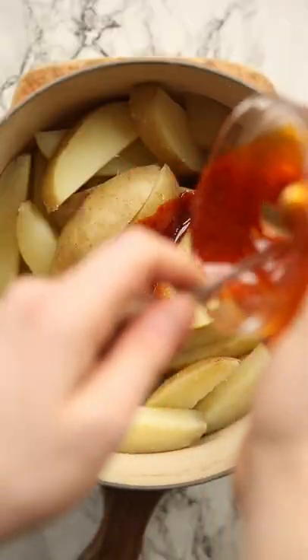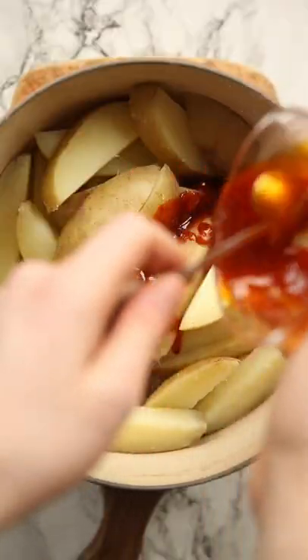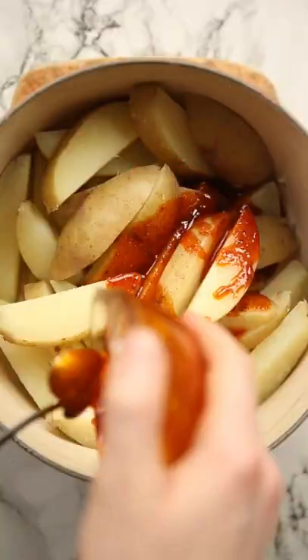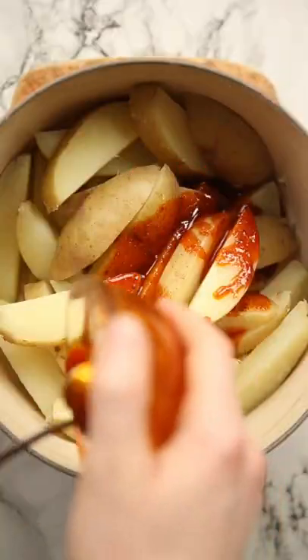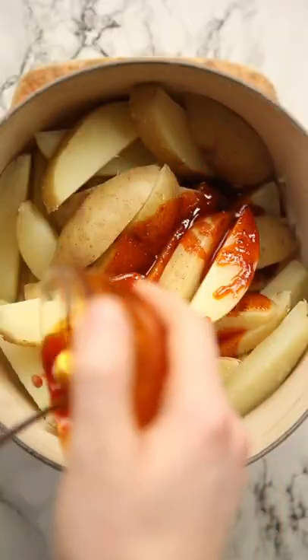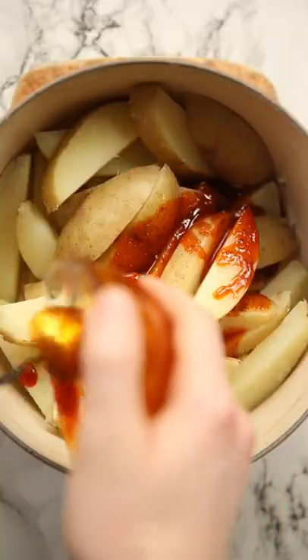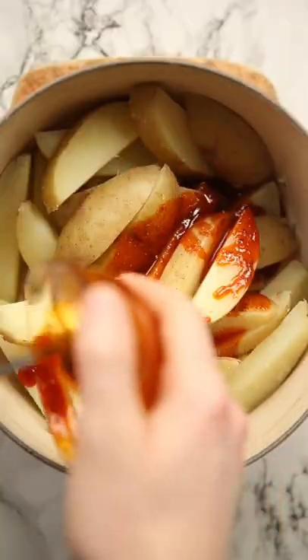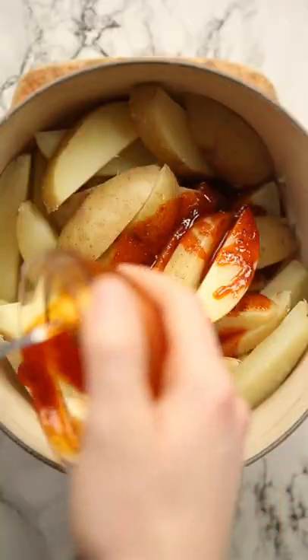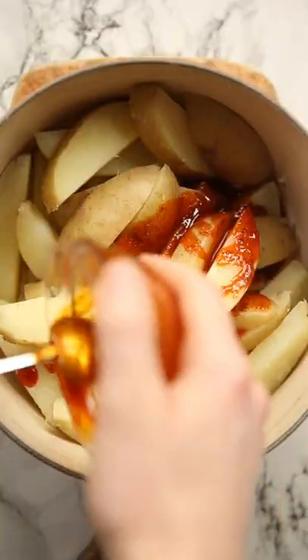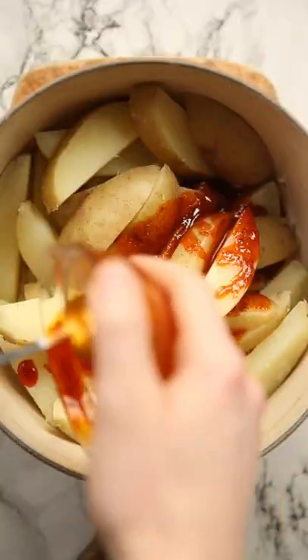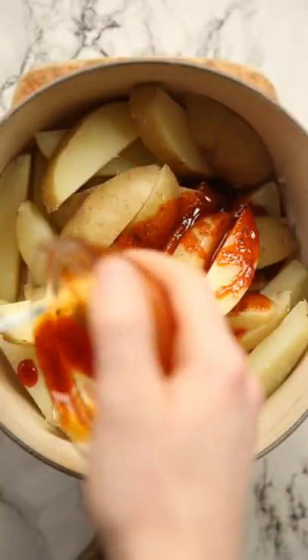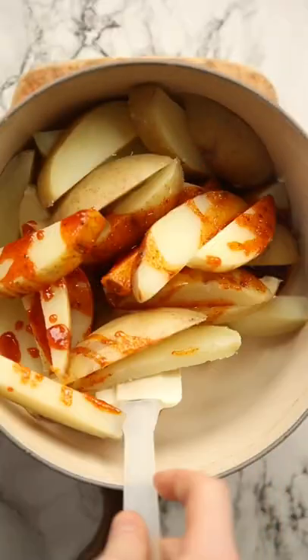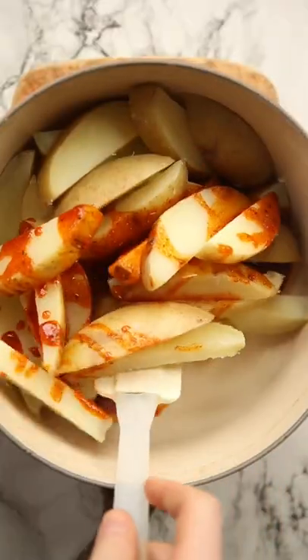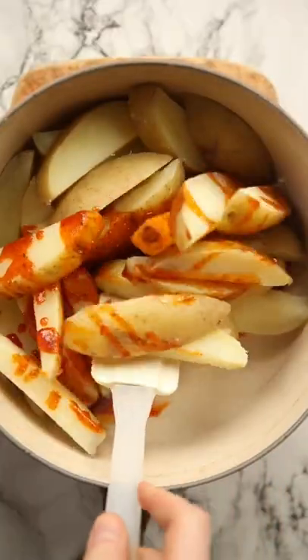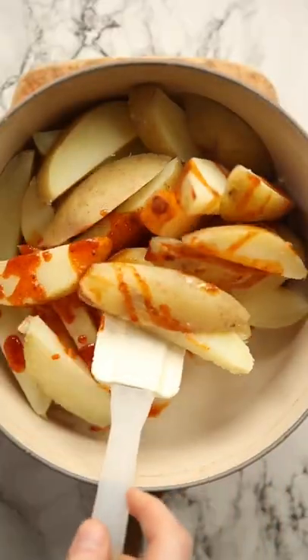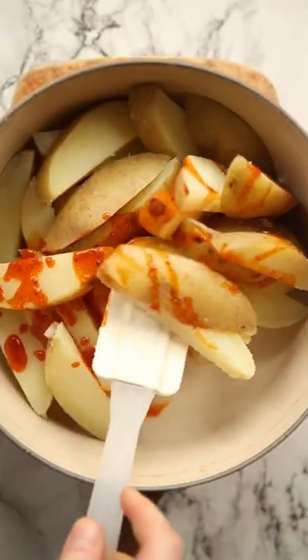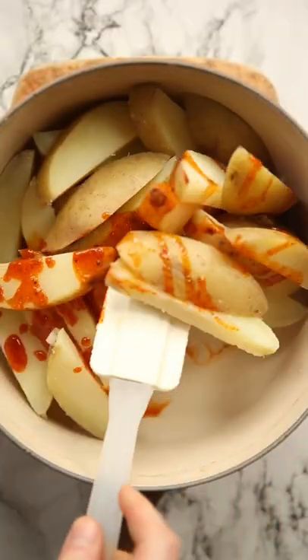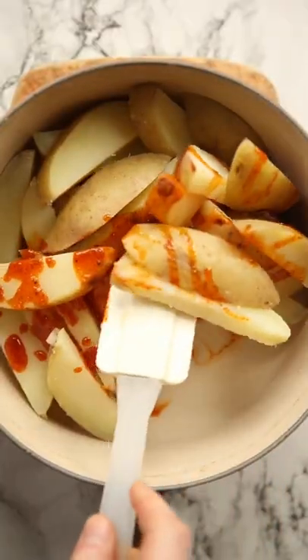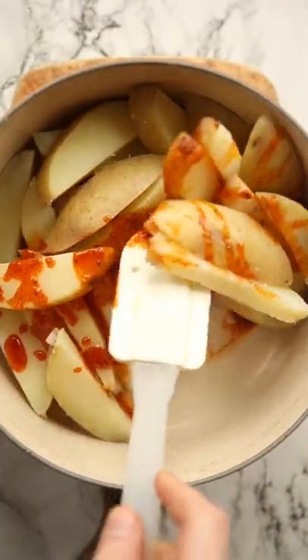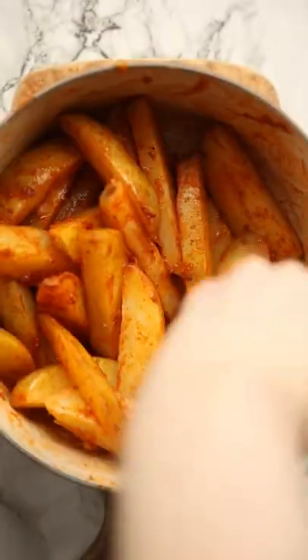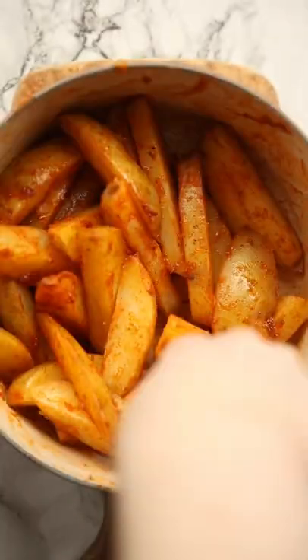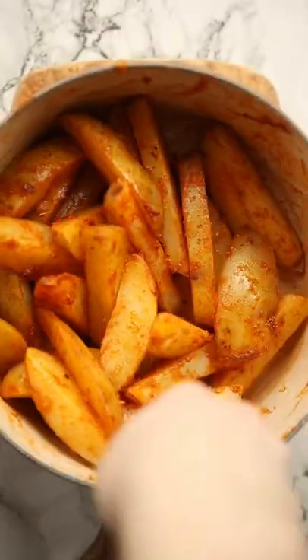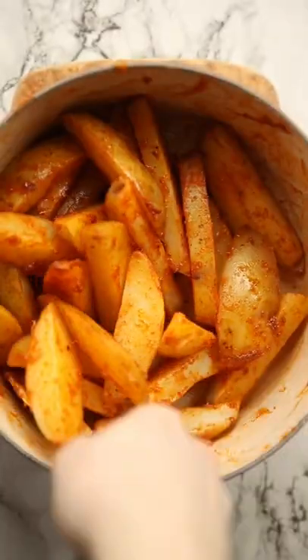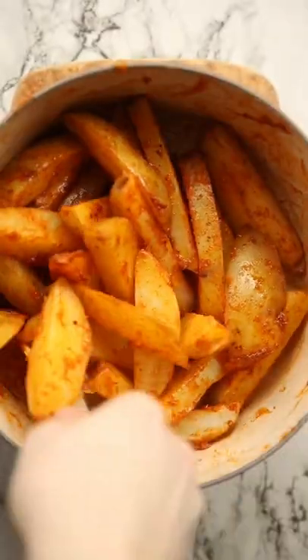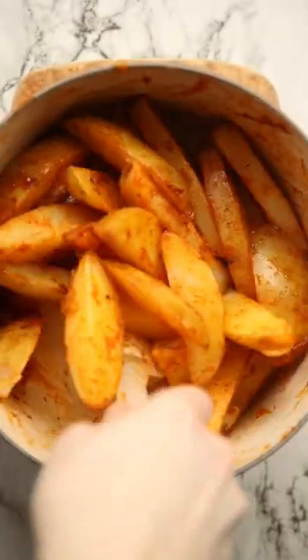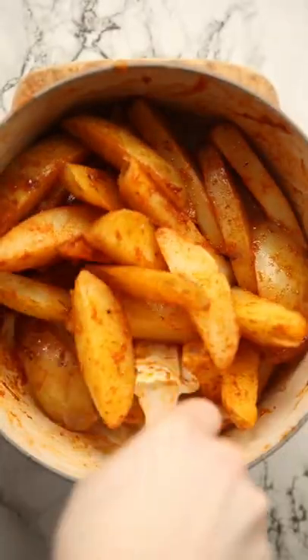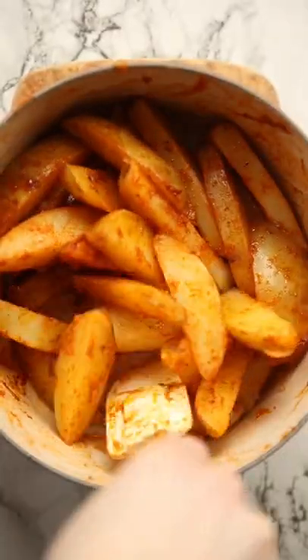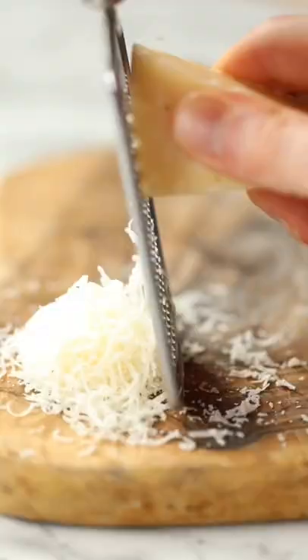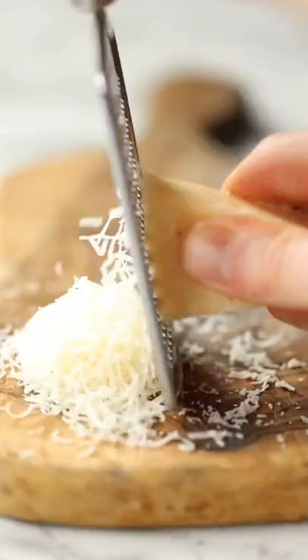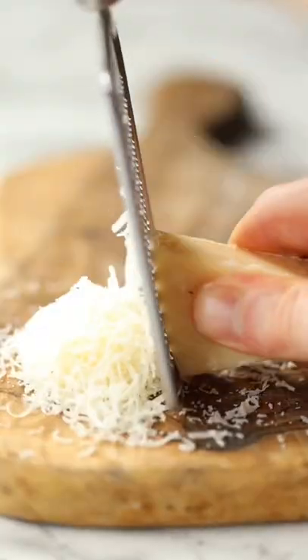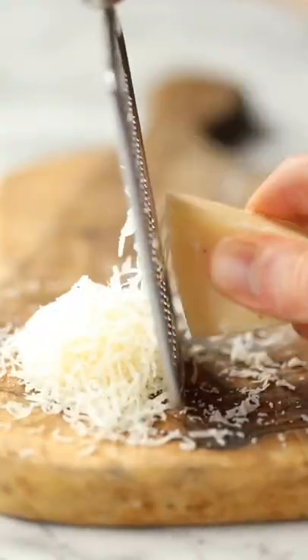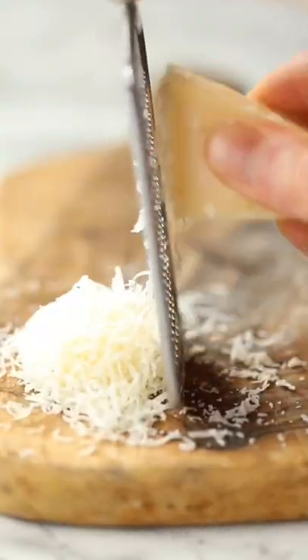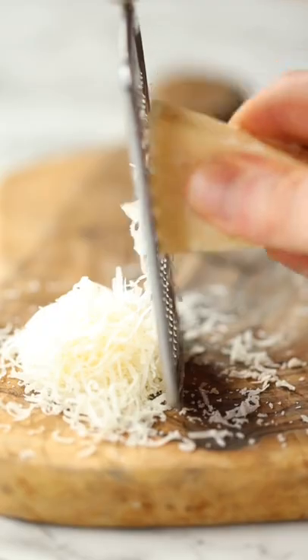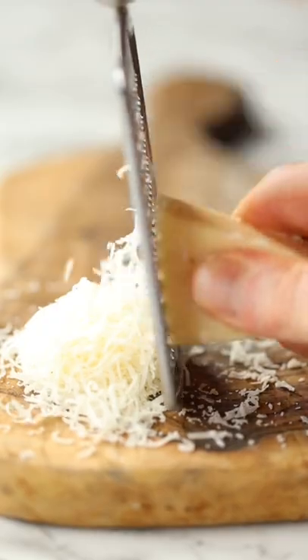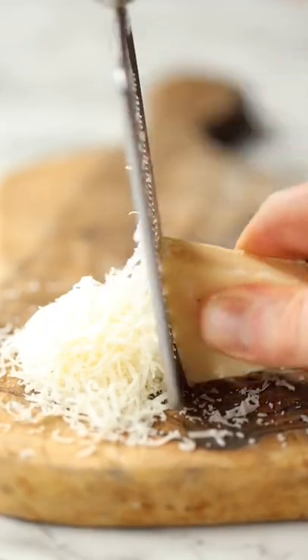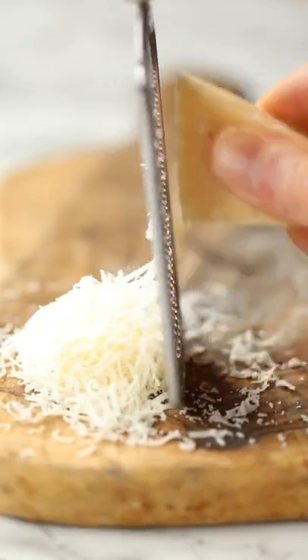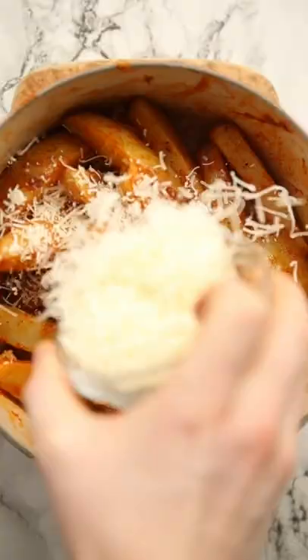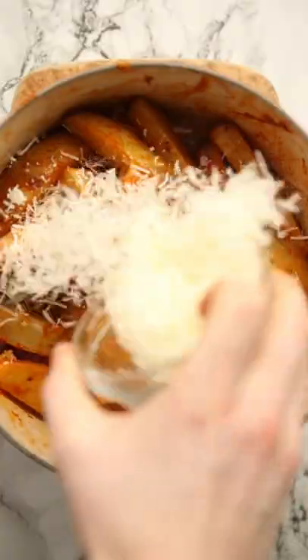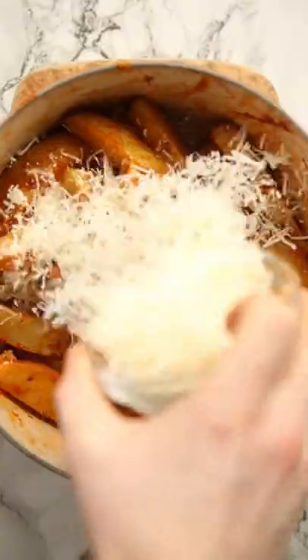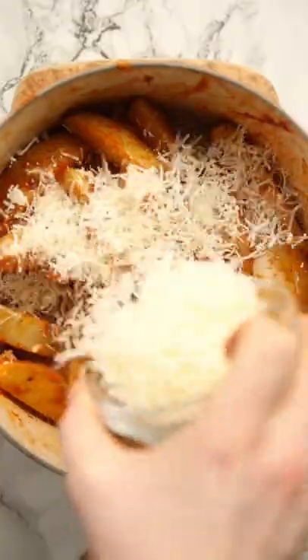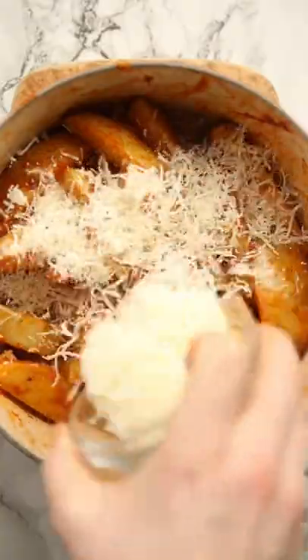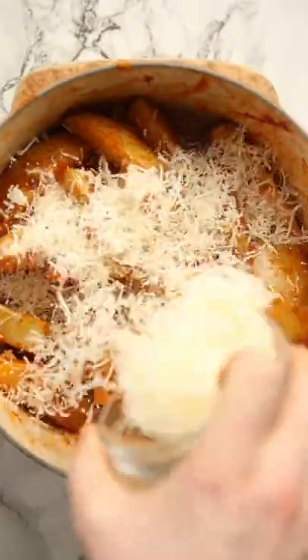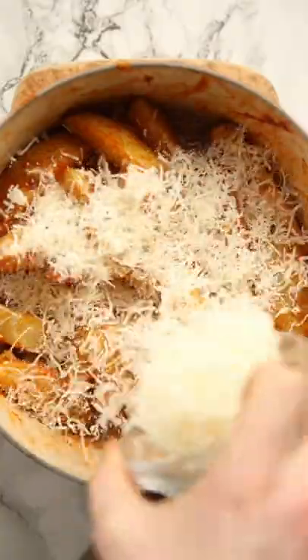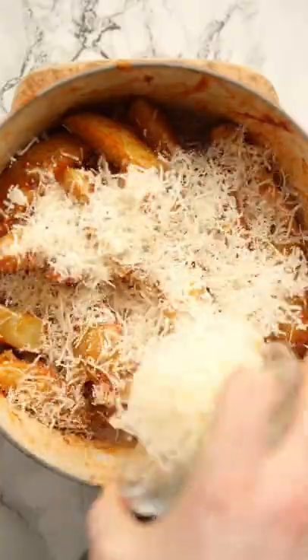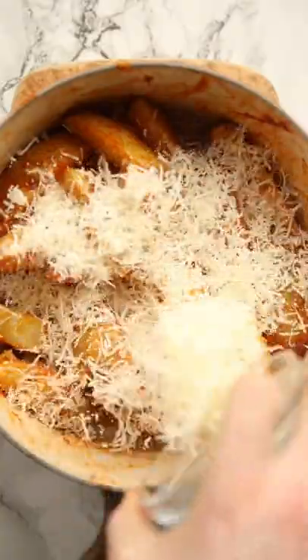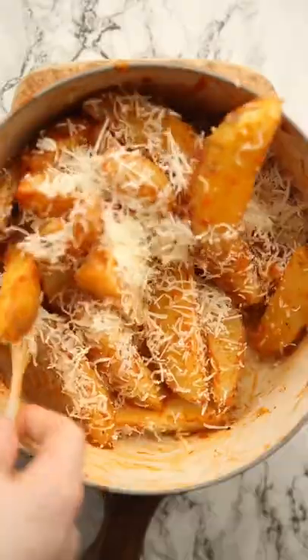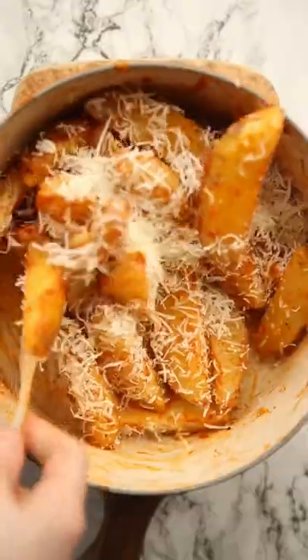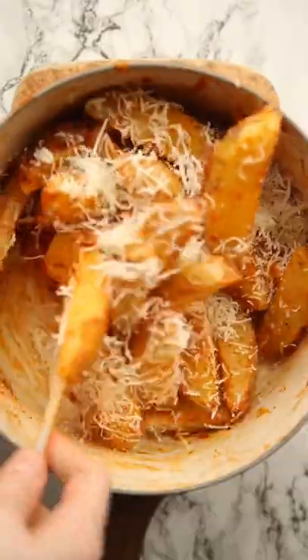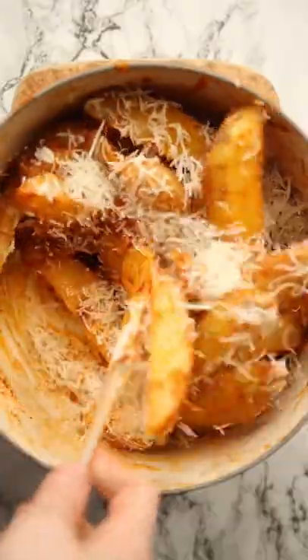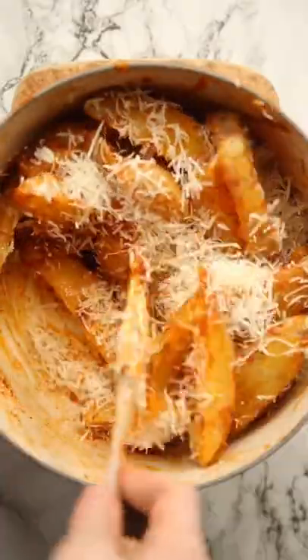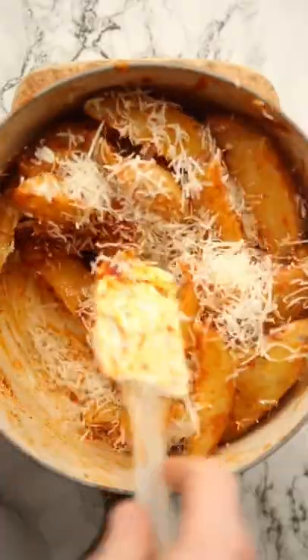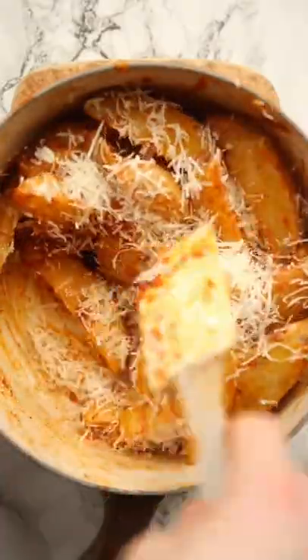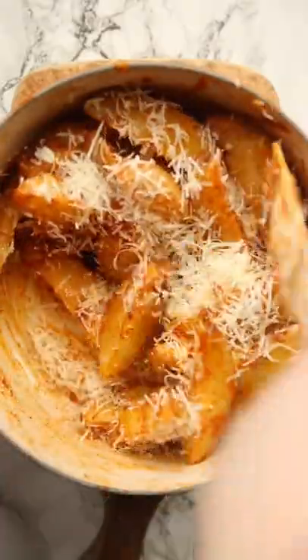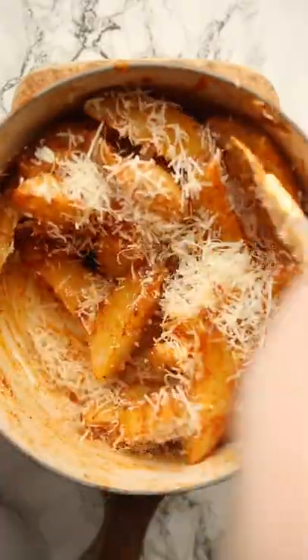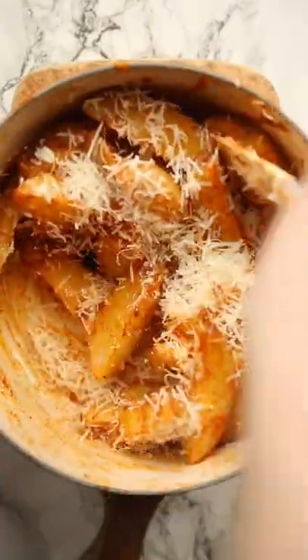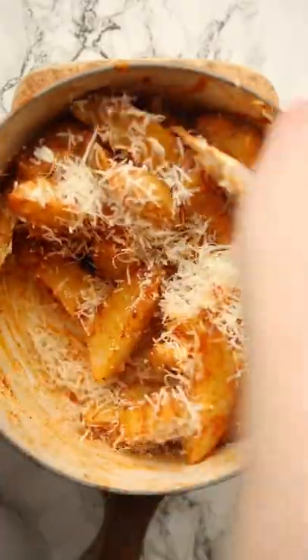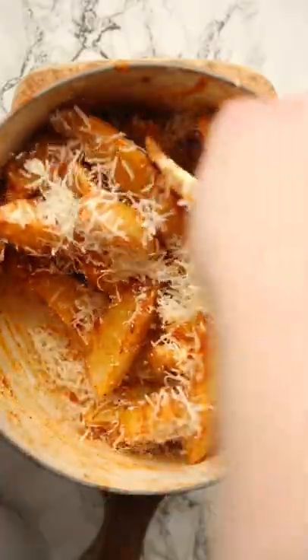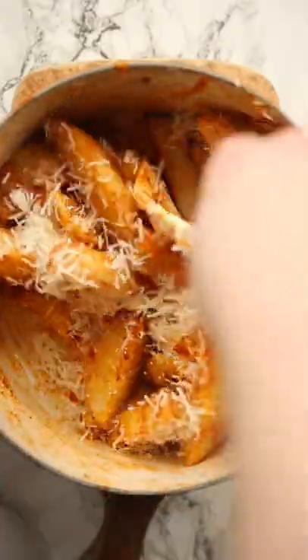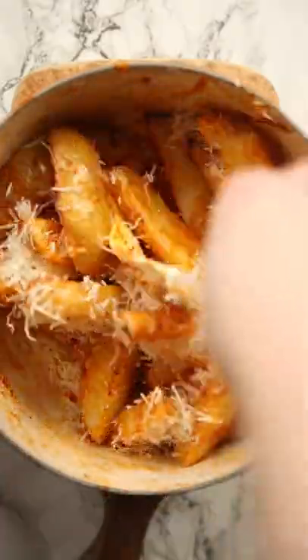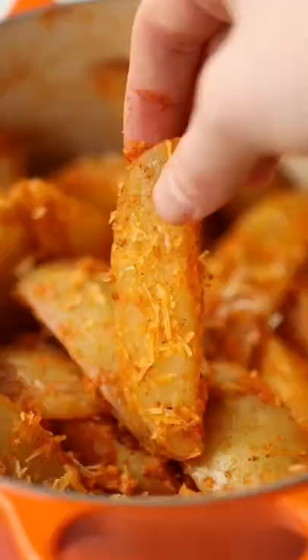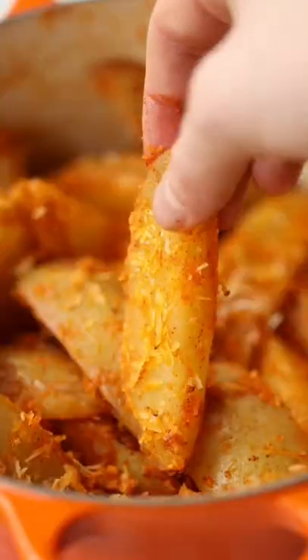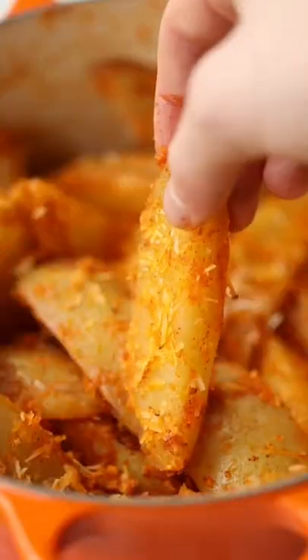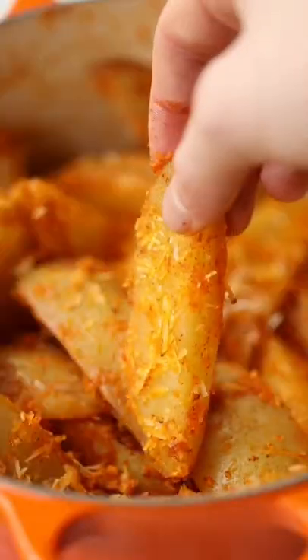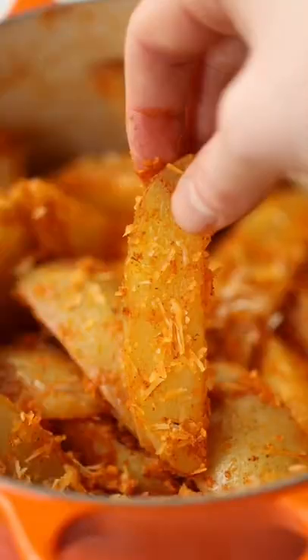Then once you've mixed your potatoes and all that goodness, we're going to gently toss through some freshly grated parmesan. This adds a boost of flavour and helps them crisp up too.